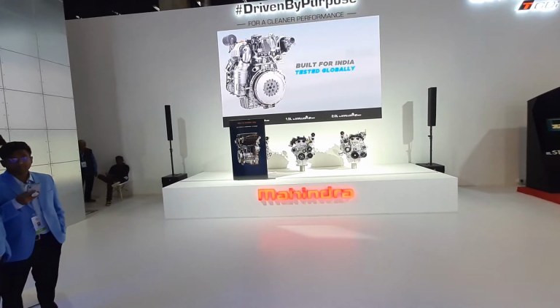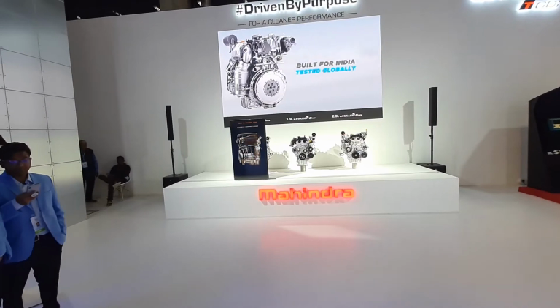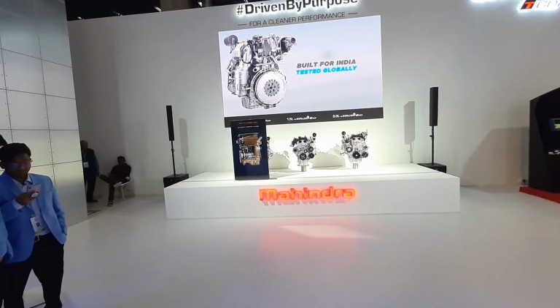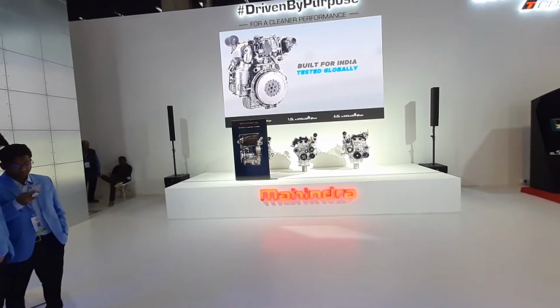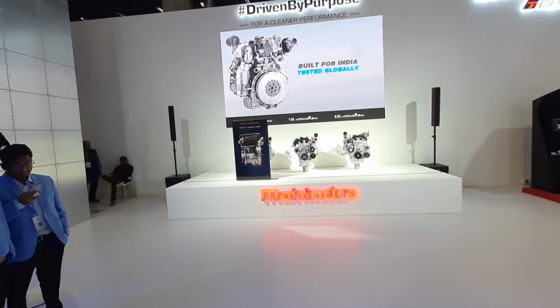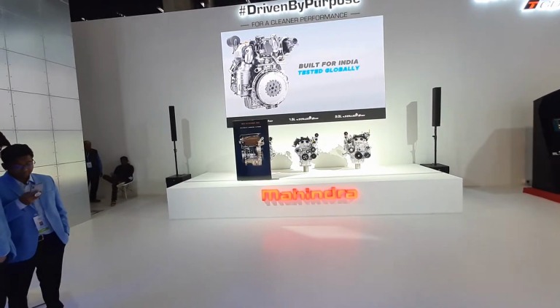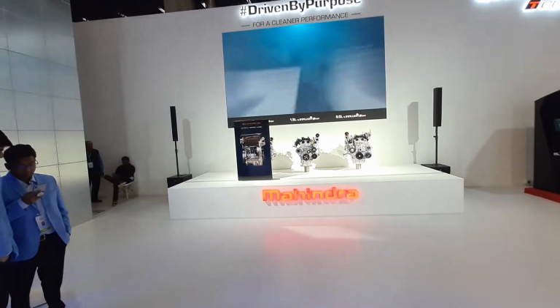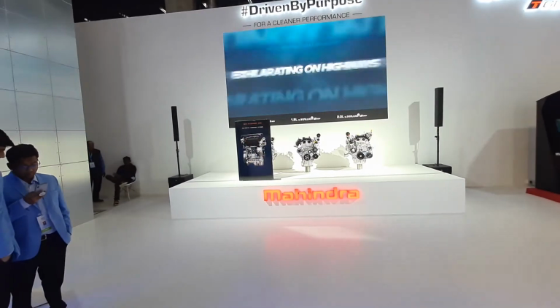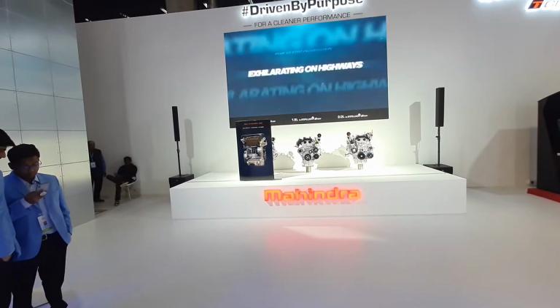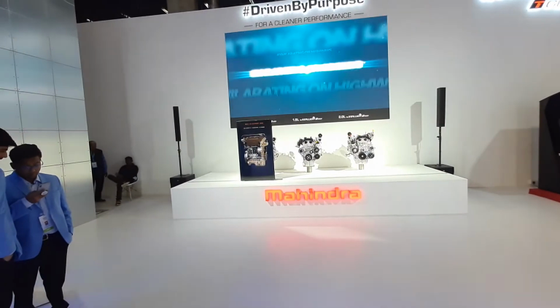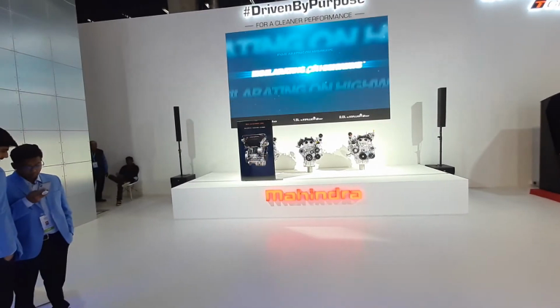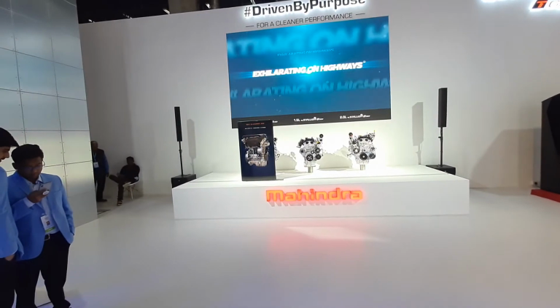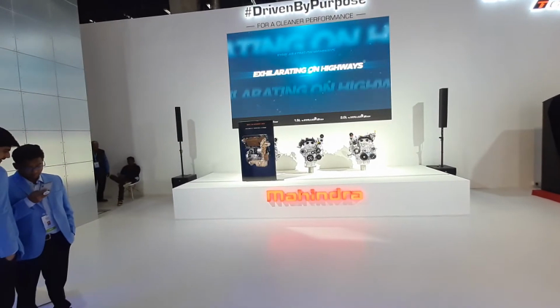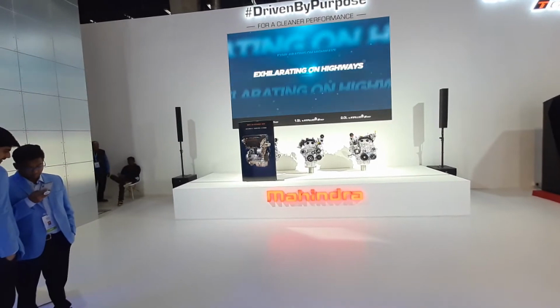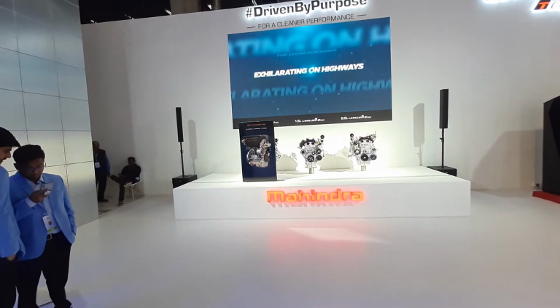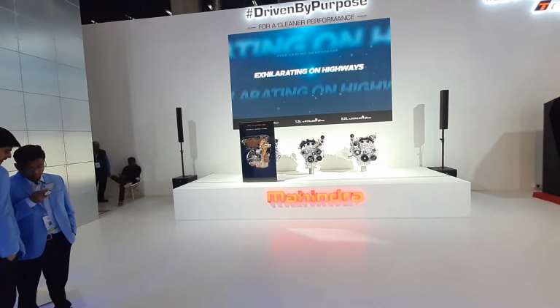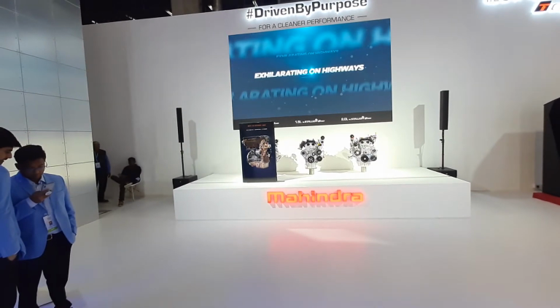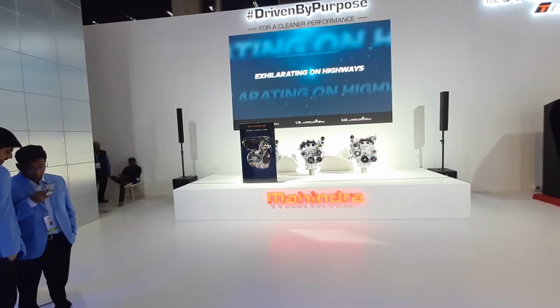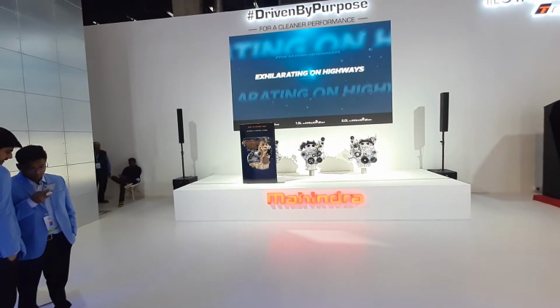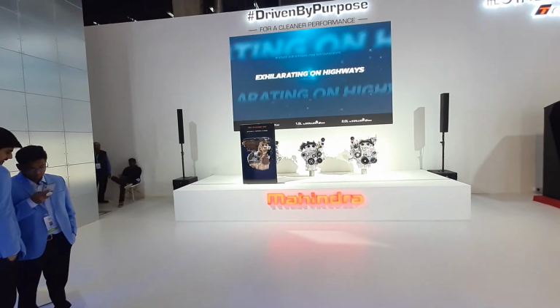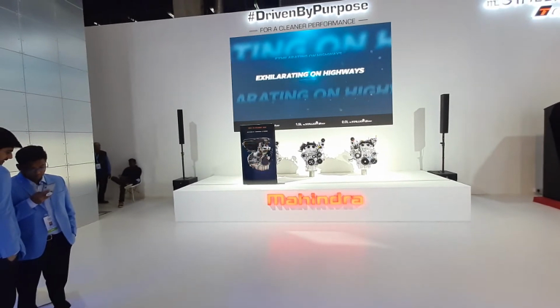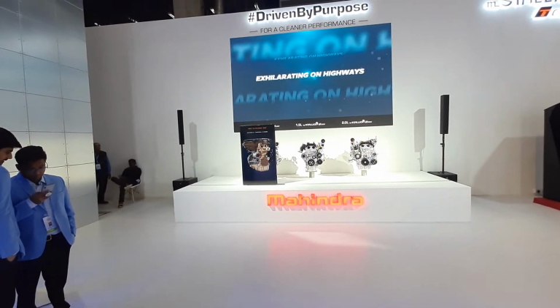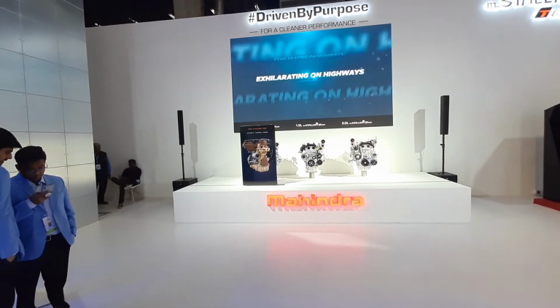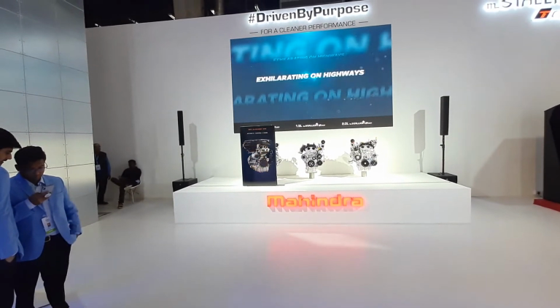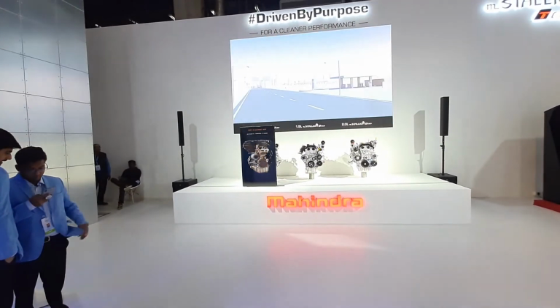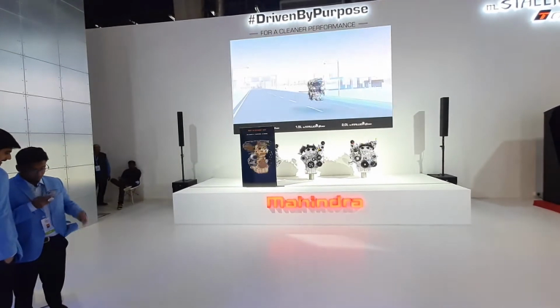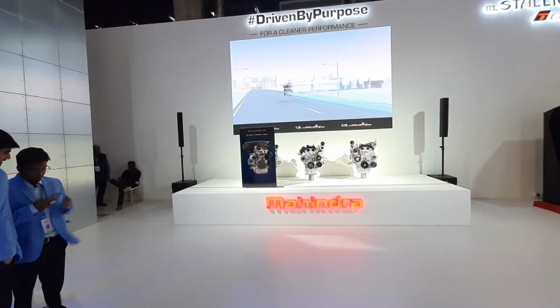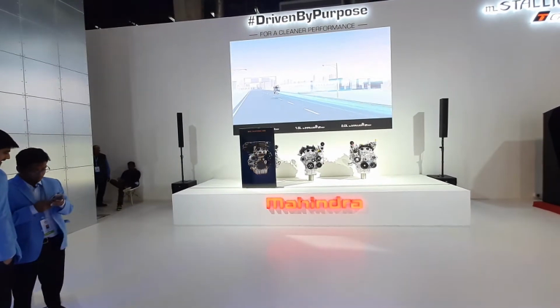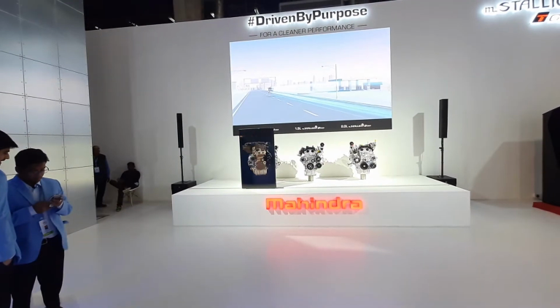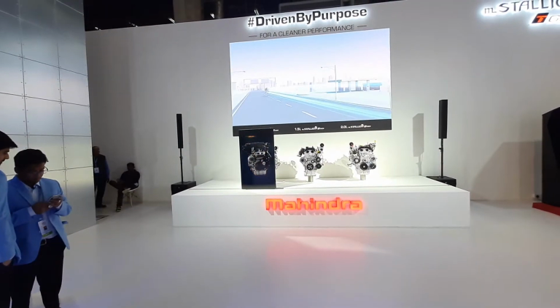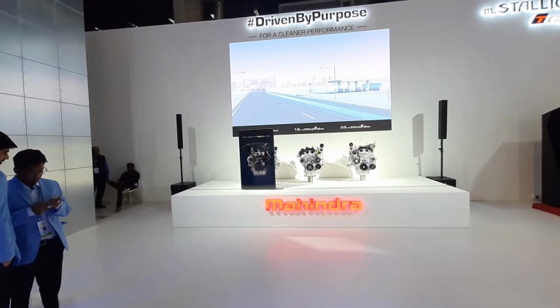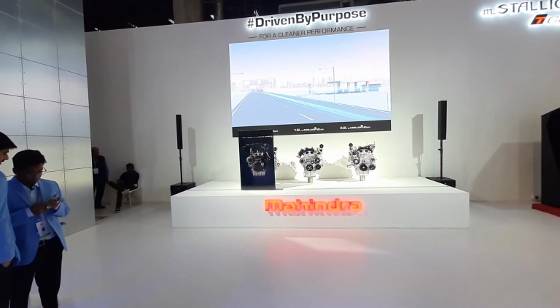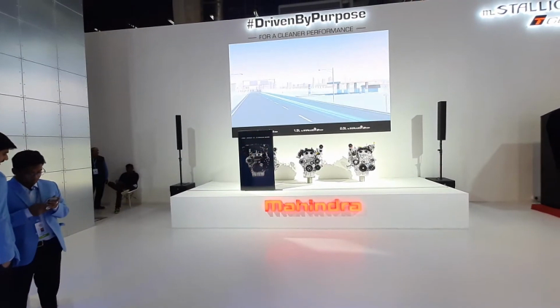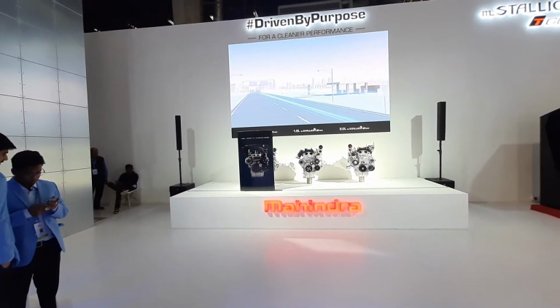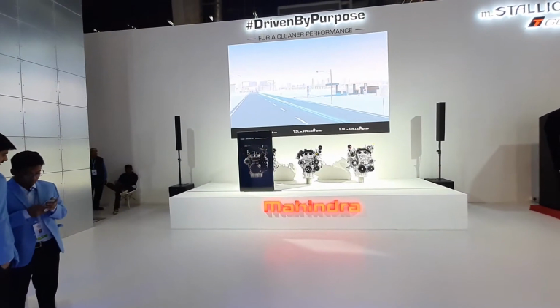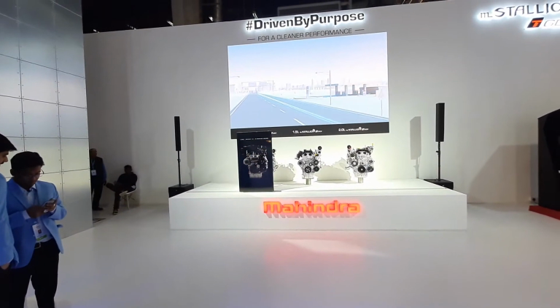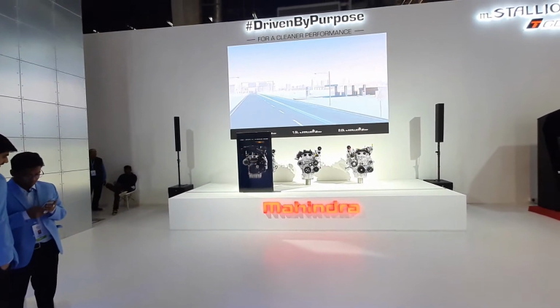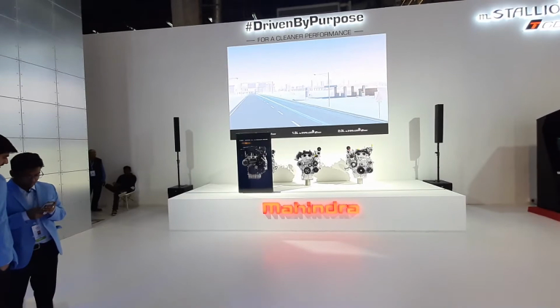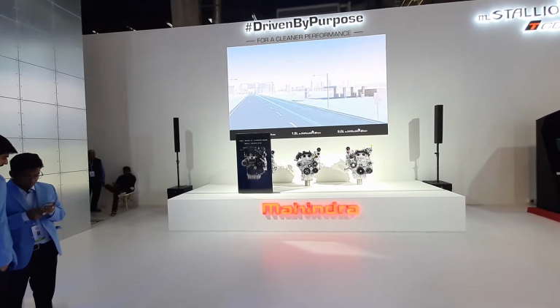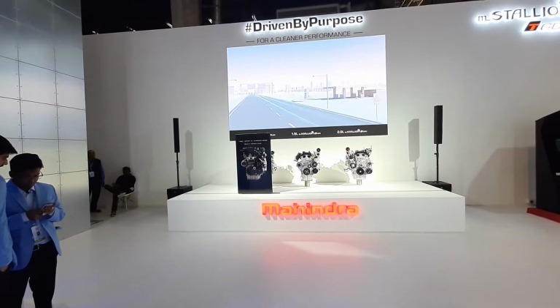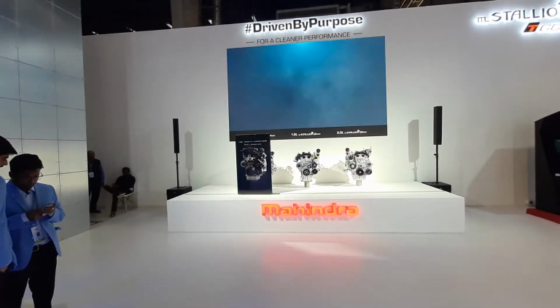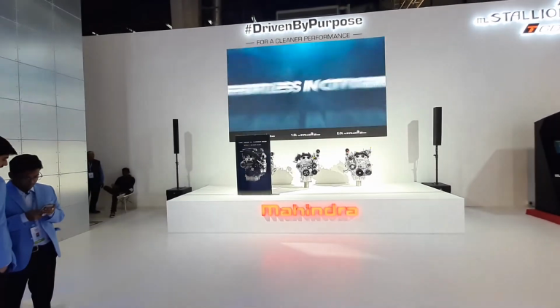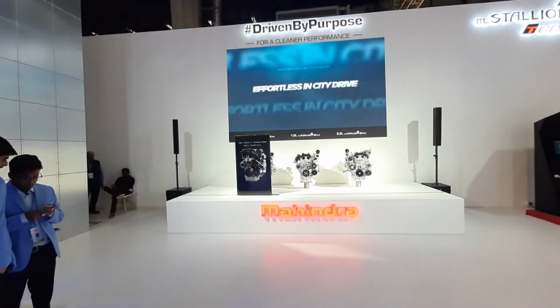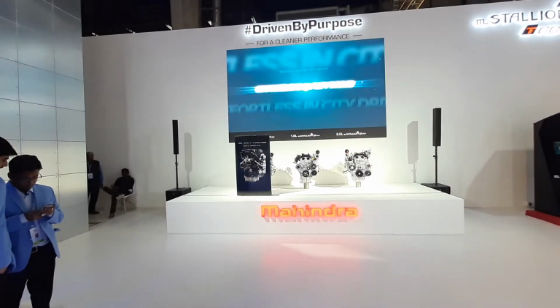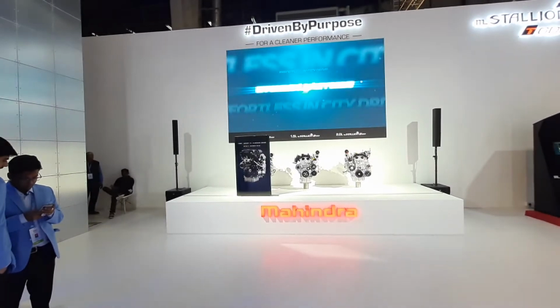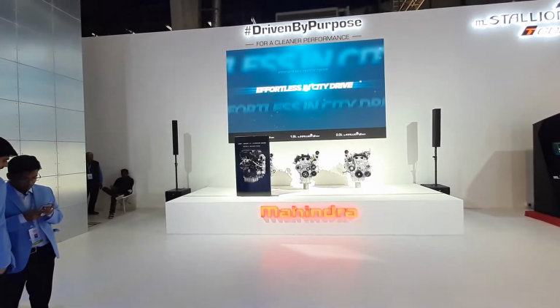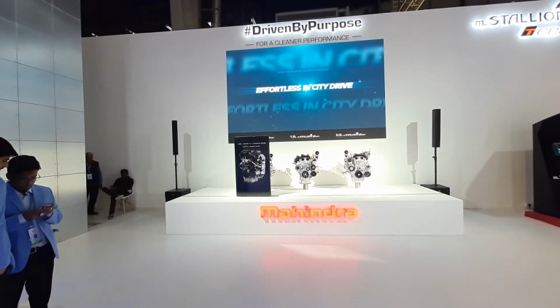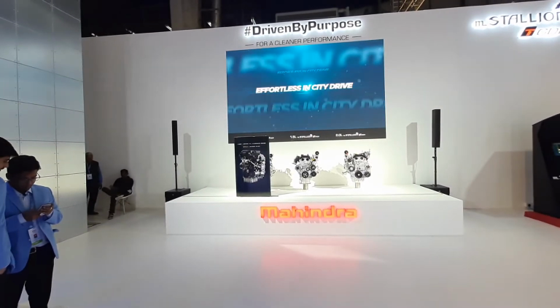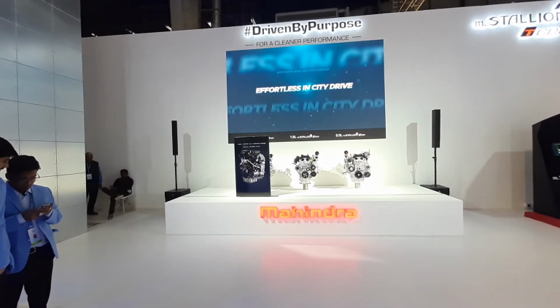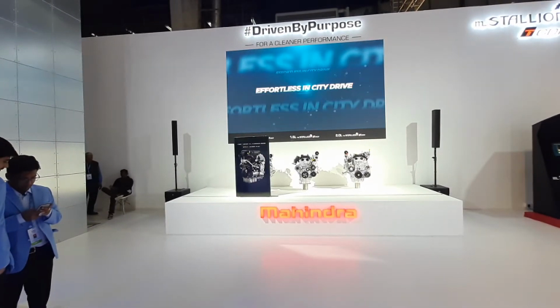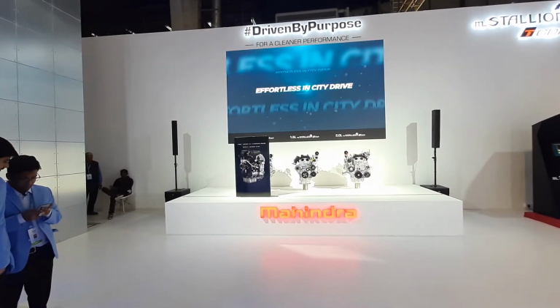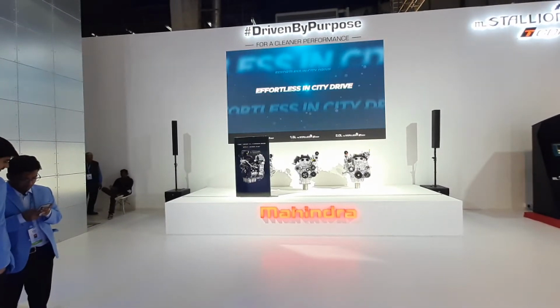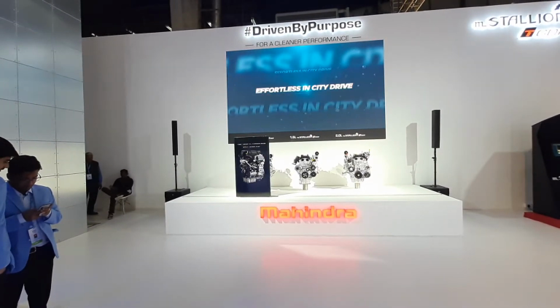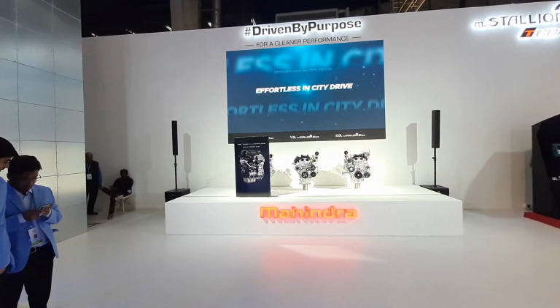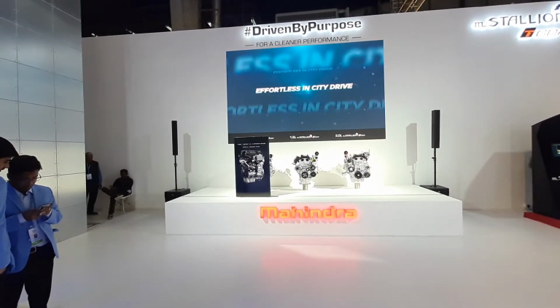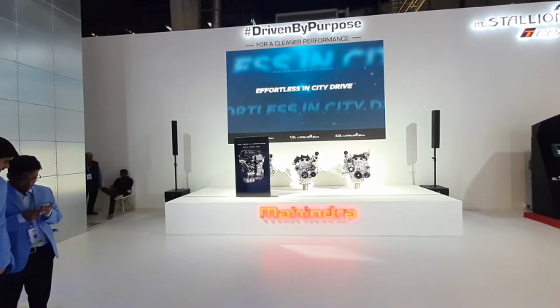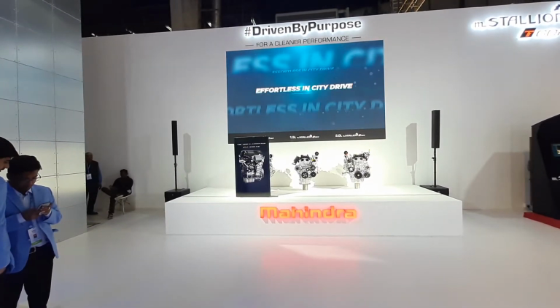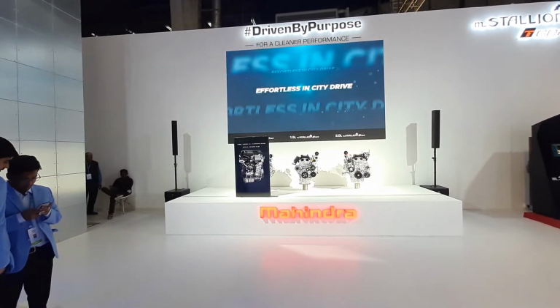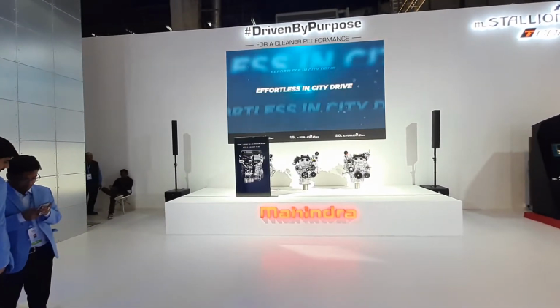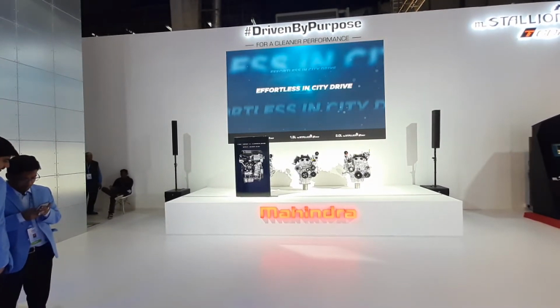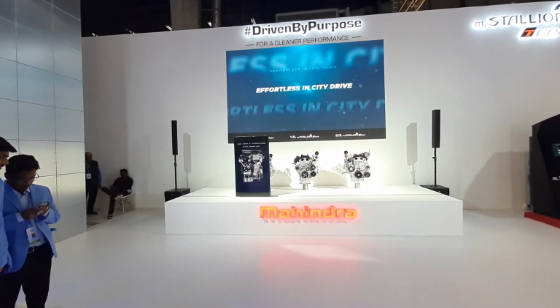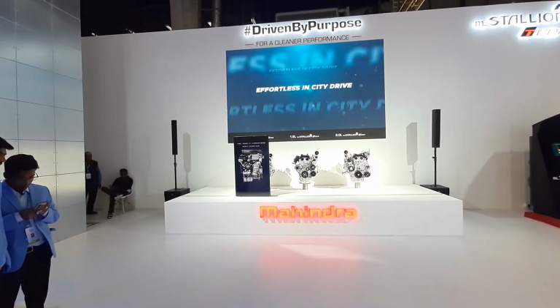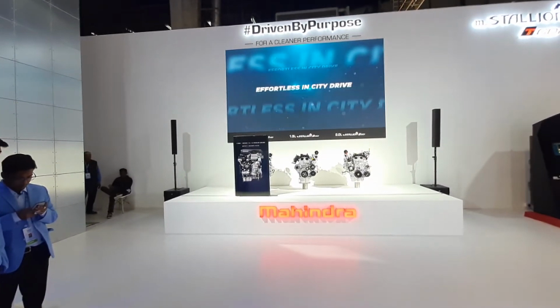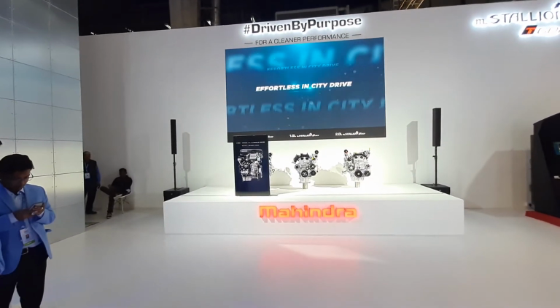Hello guys, welcome to another vlog. This is a vlog on the new powertrains which Mahindra has unveiled at the auto expo.